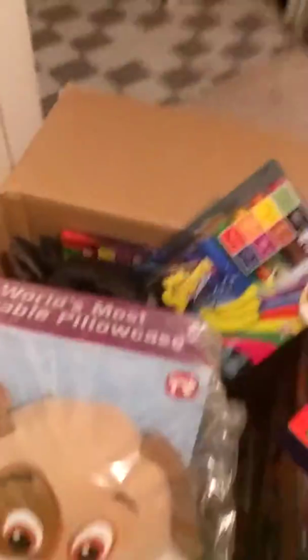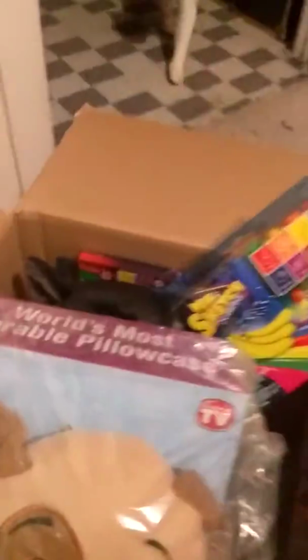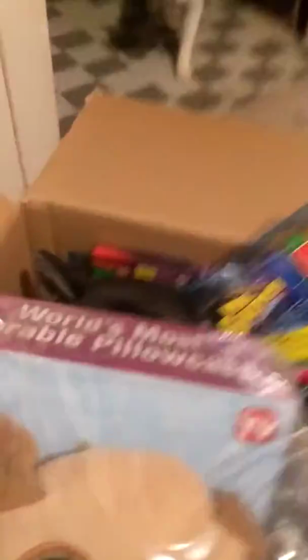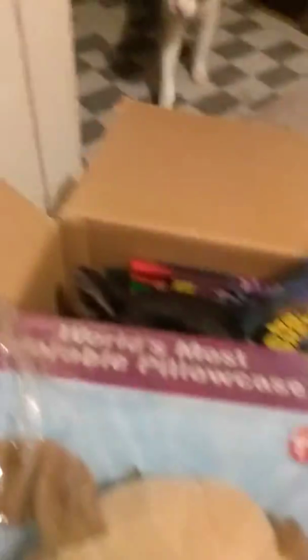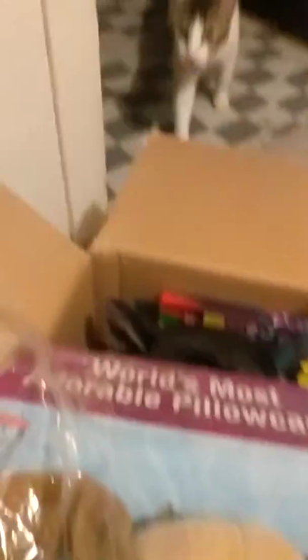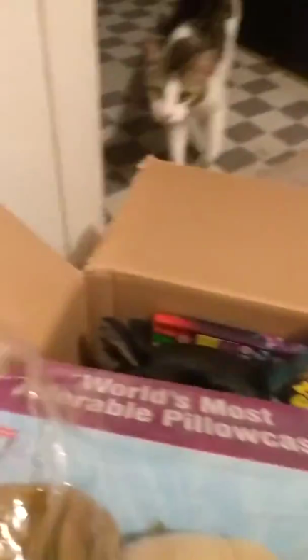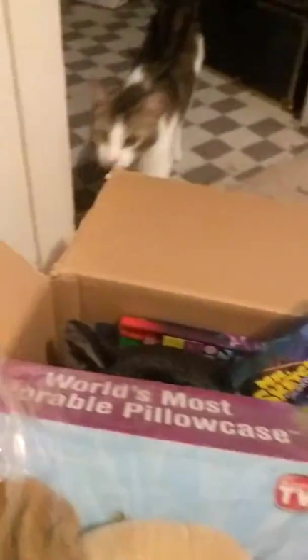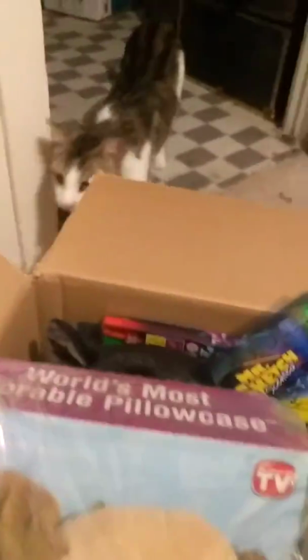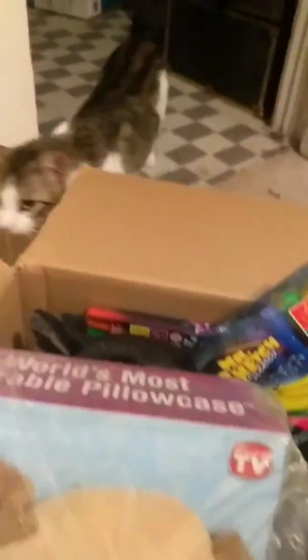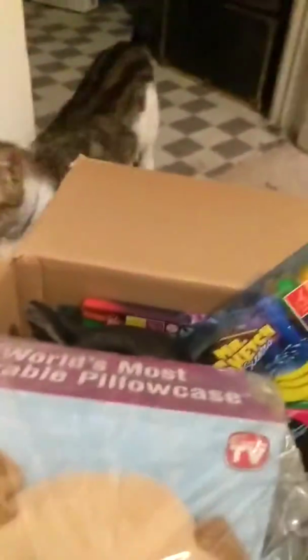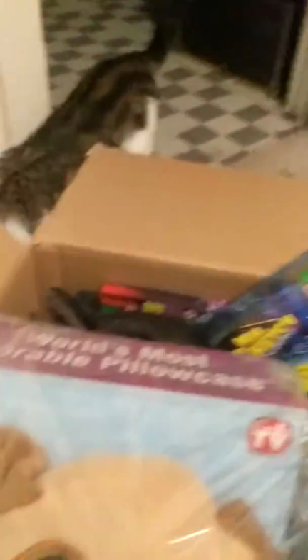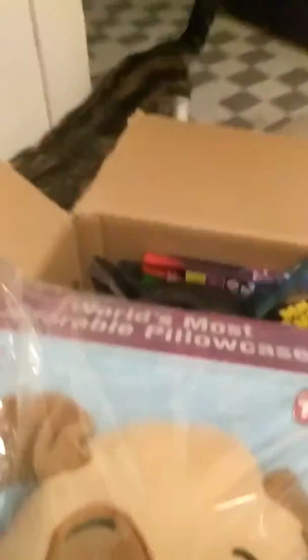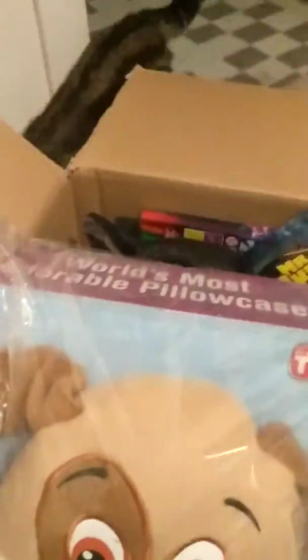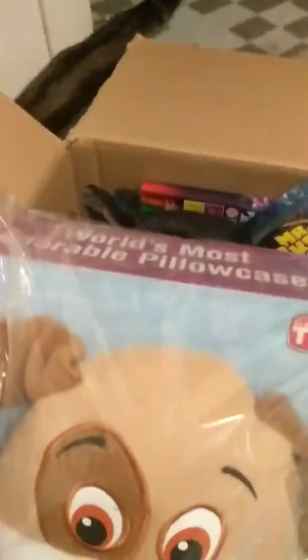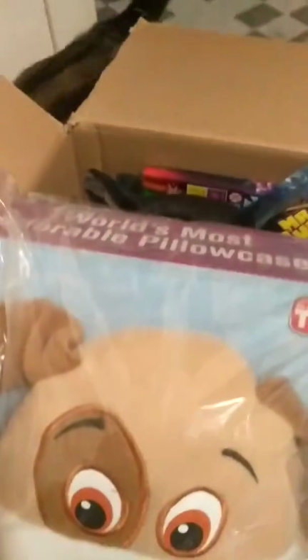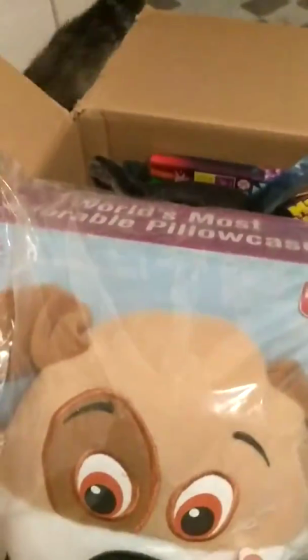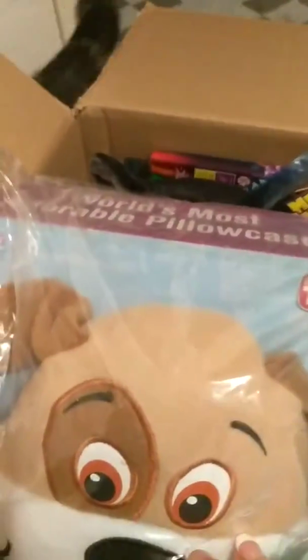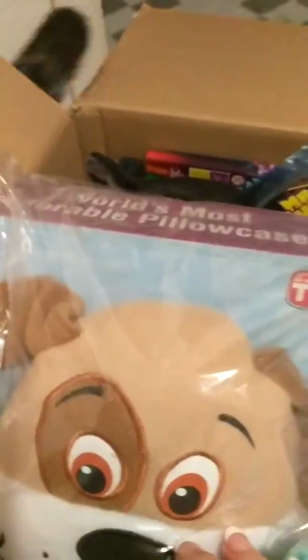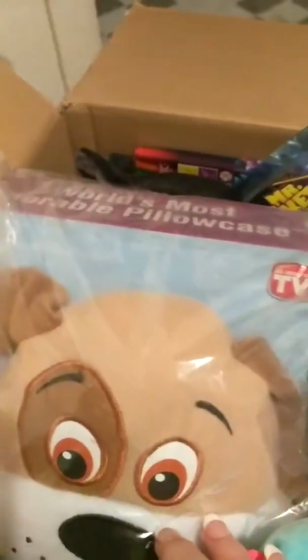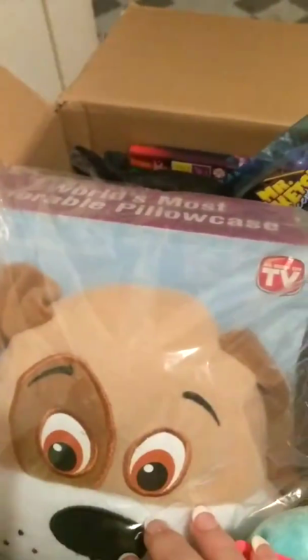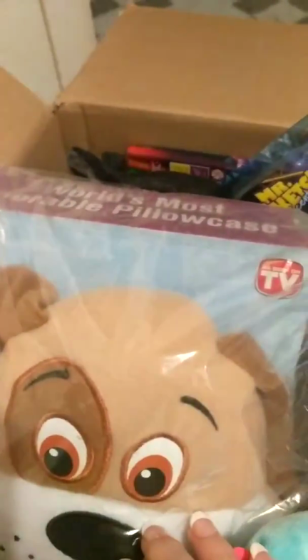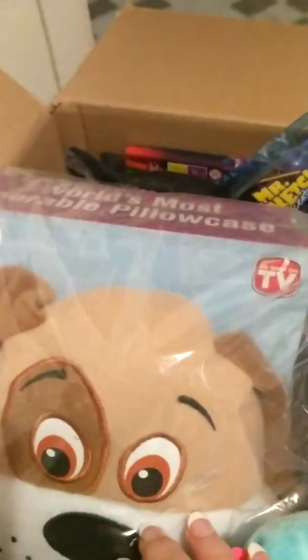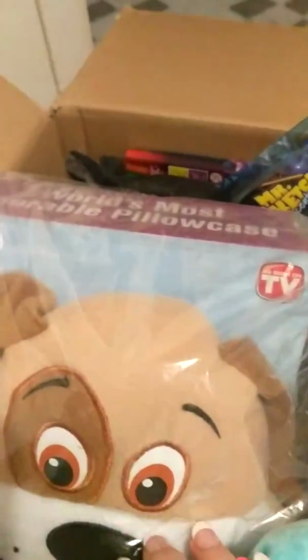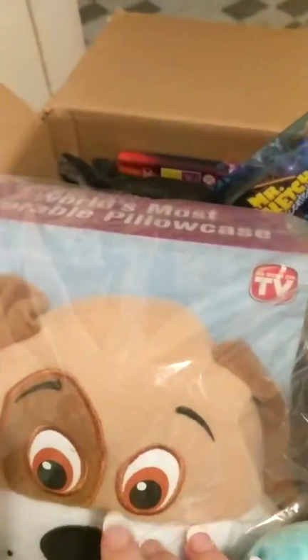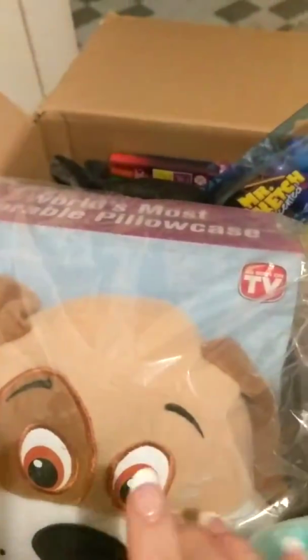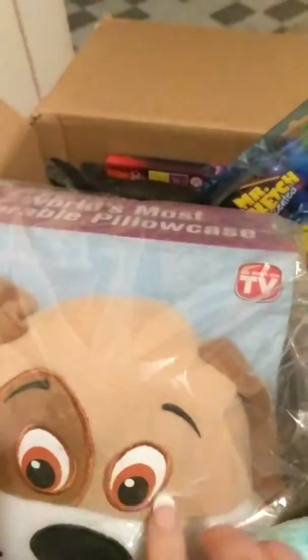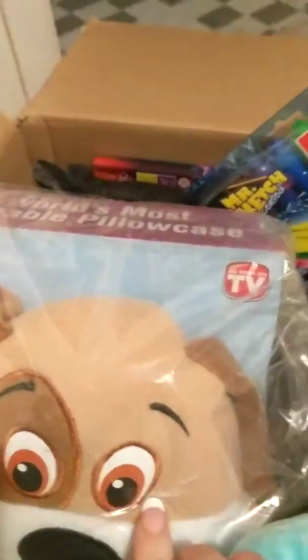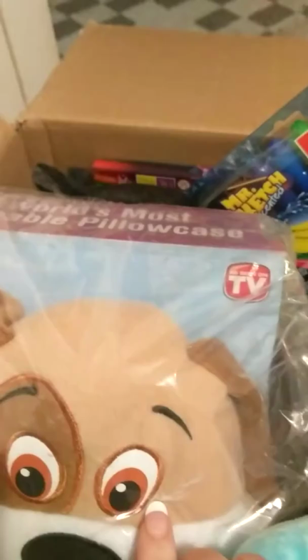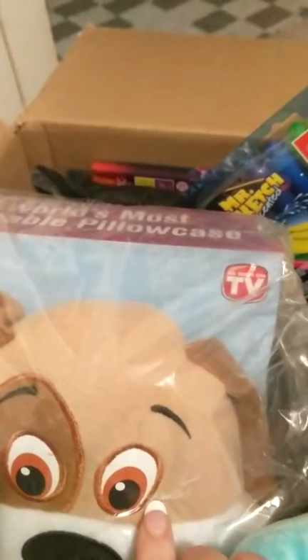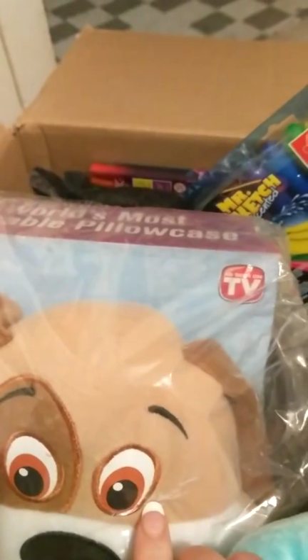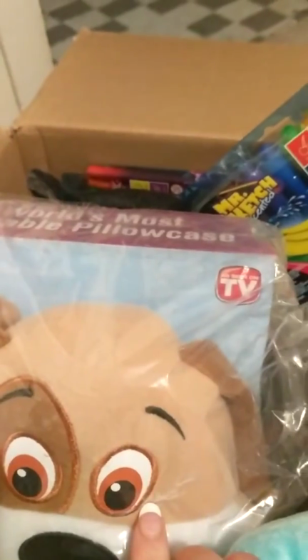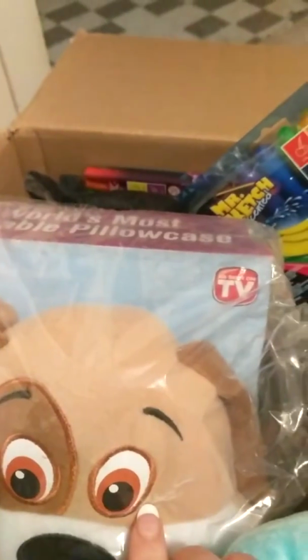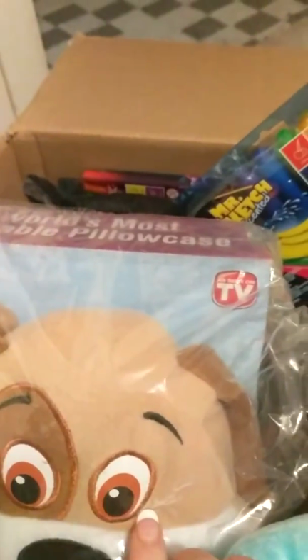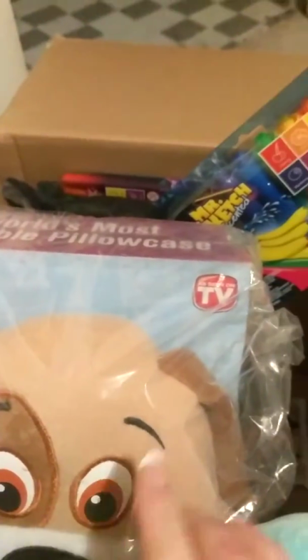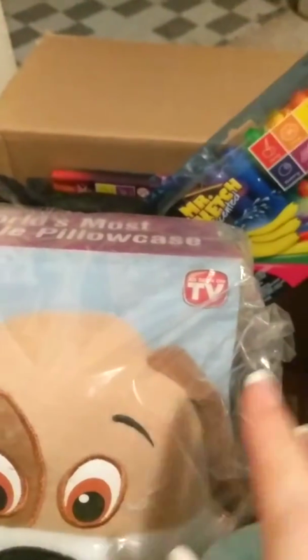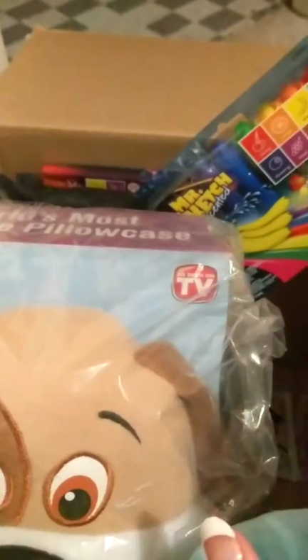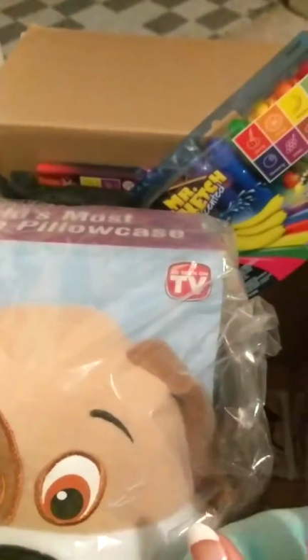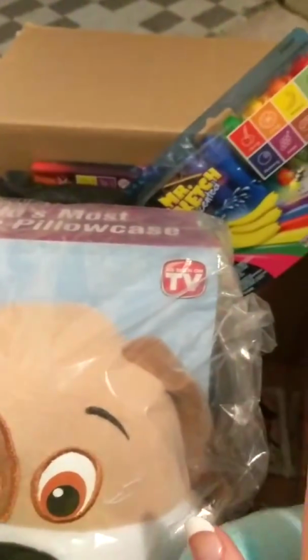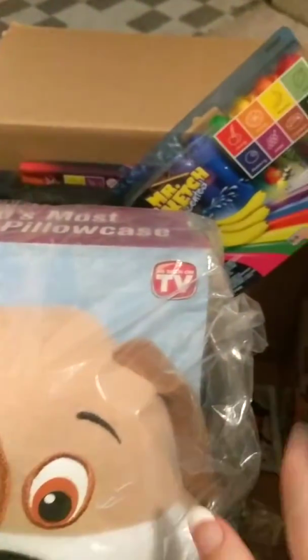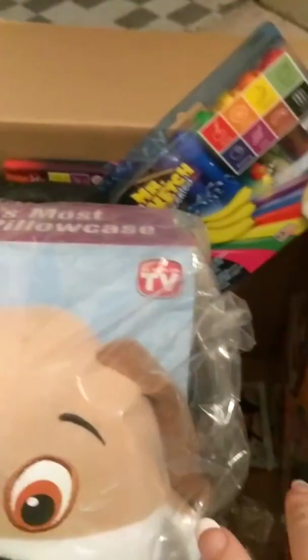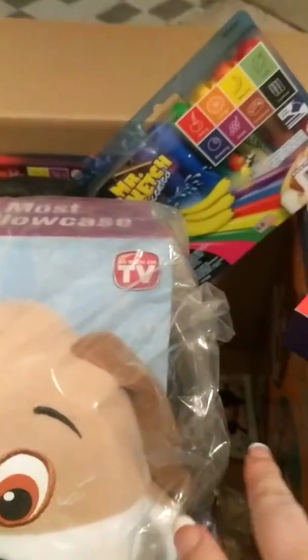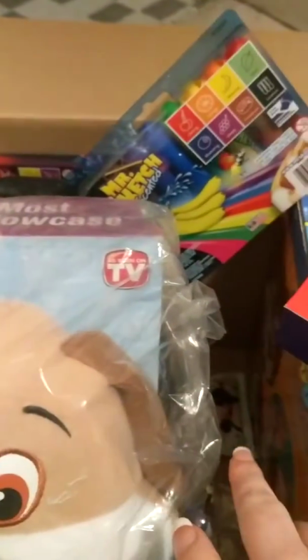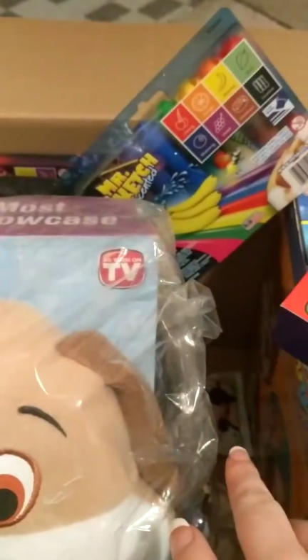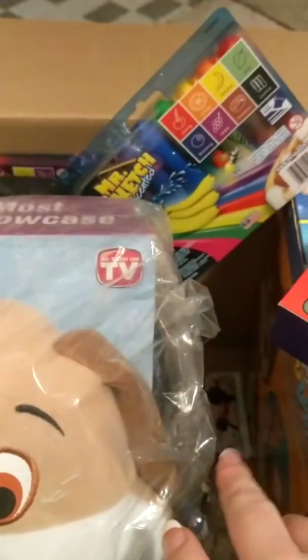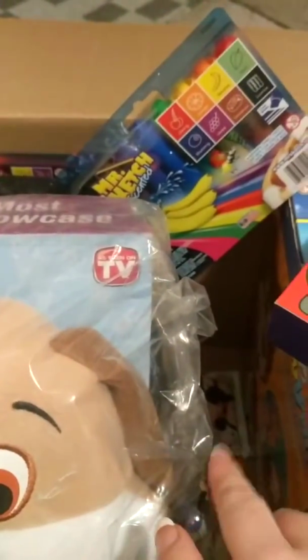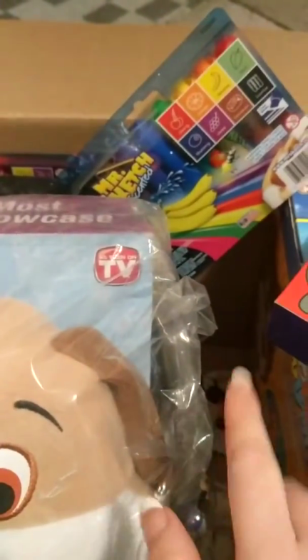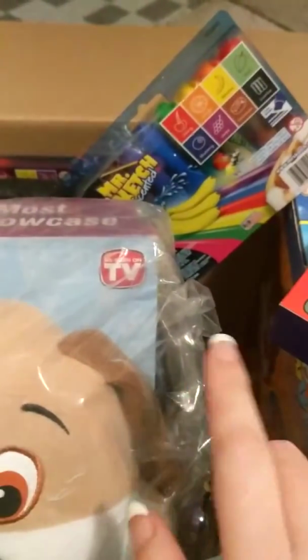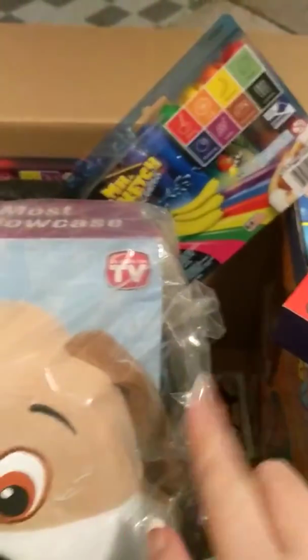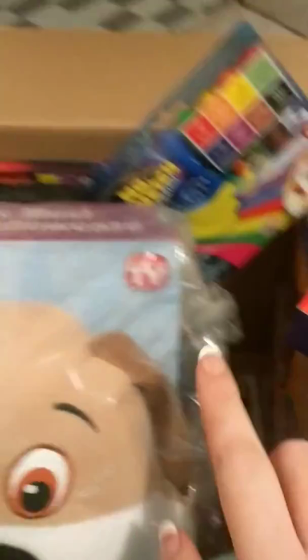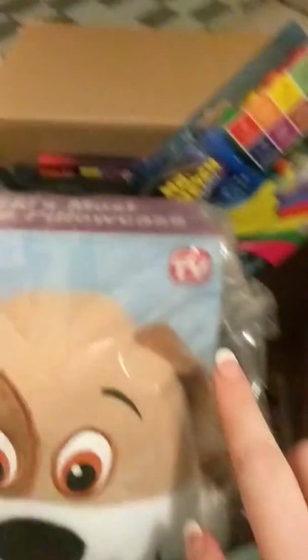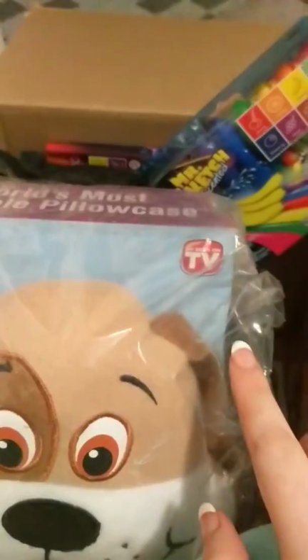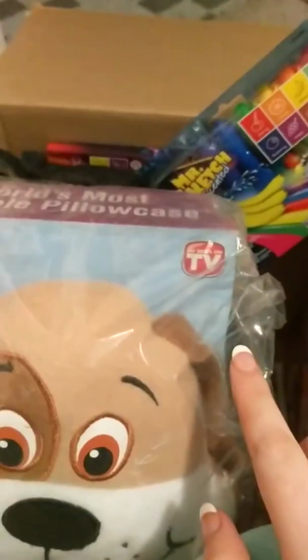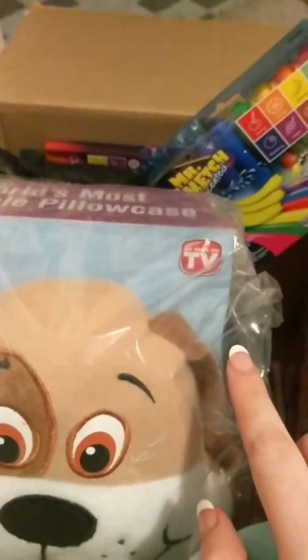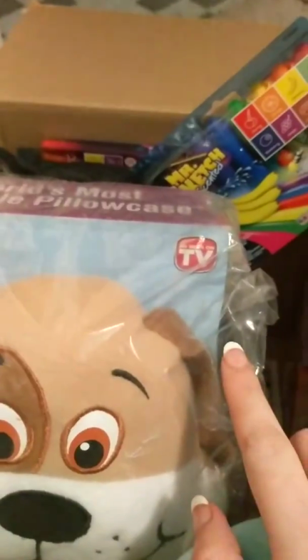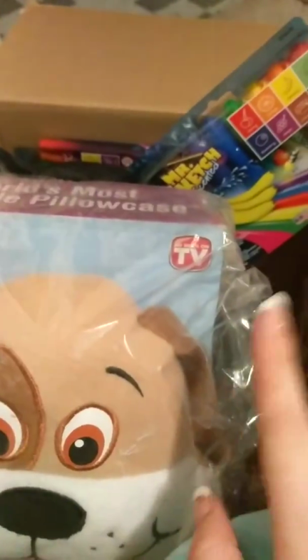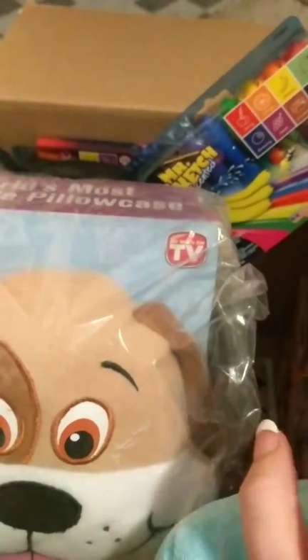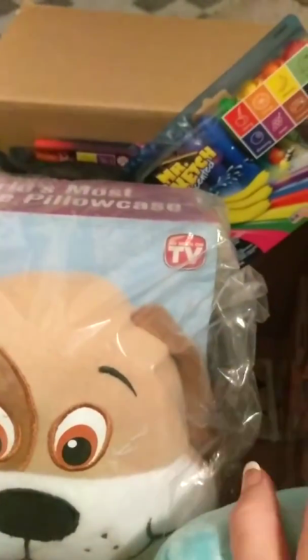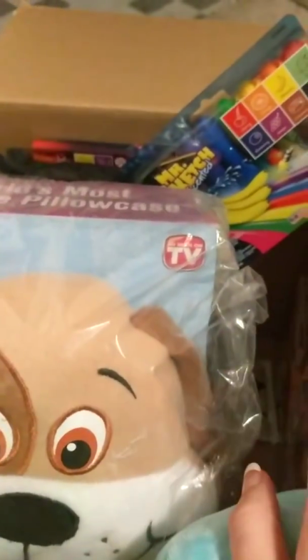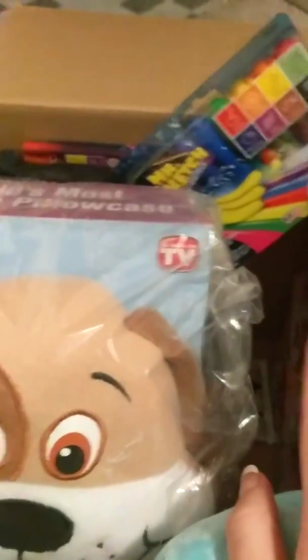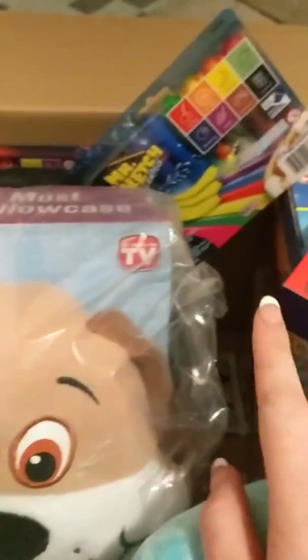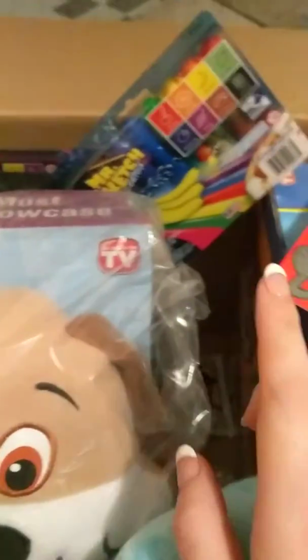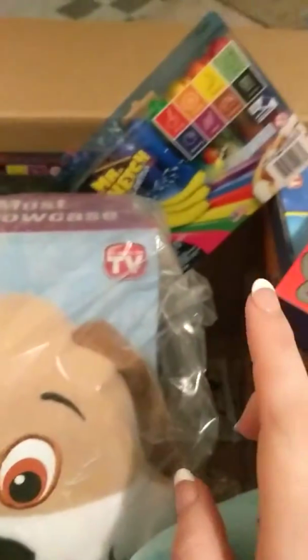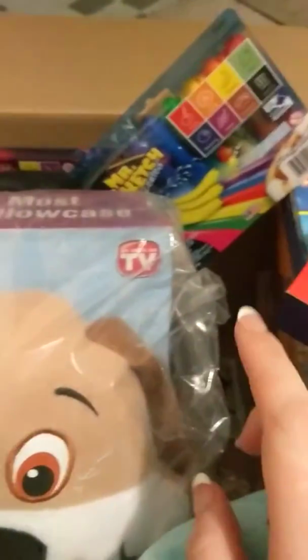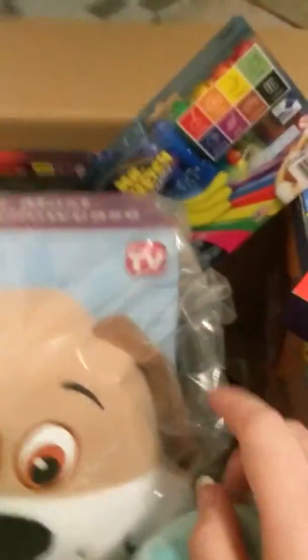I do have a blind bag in here that I am going to open, so I'll save that for last.